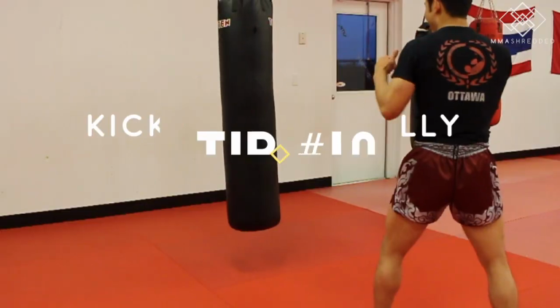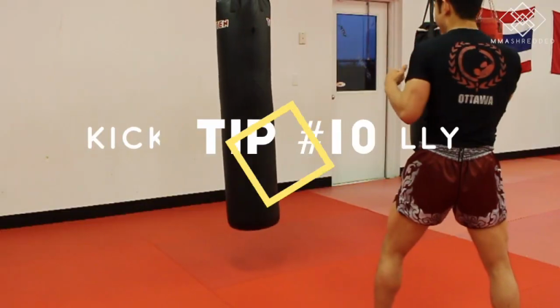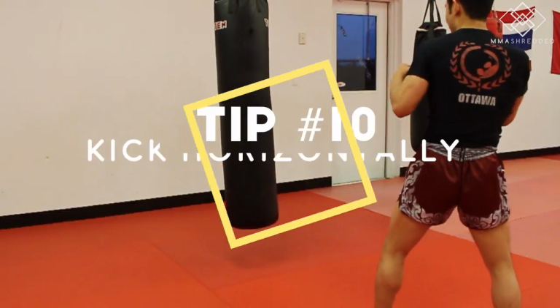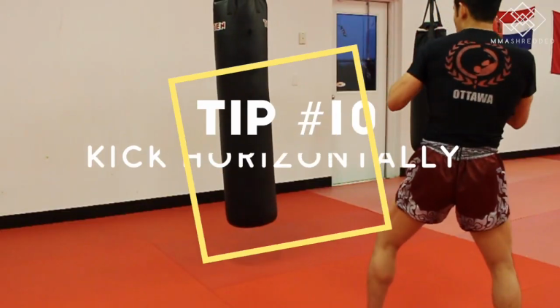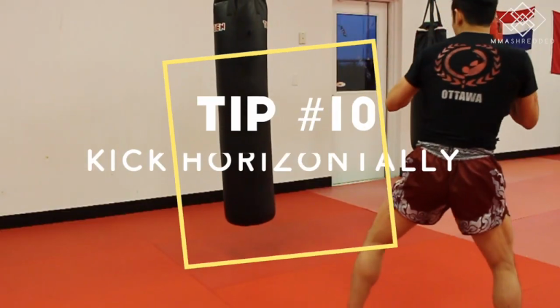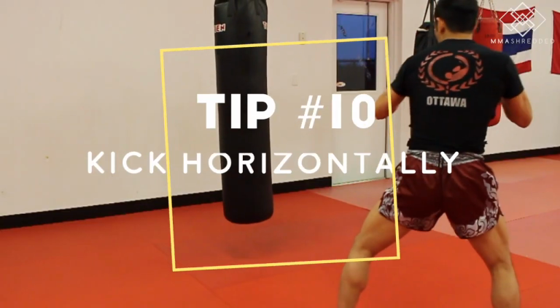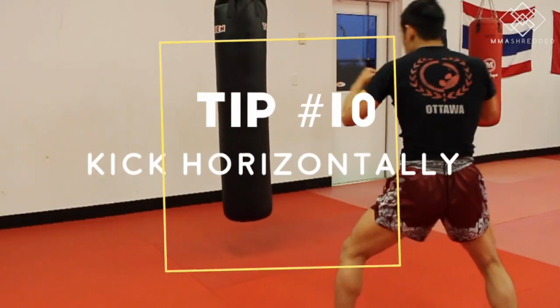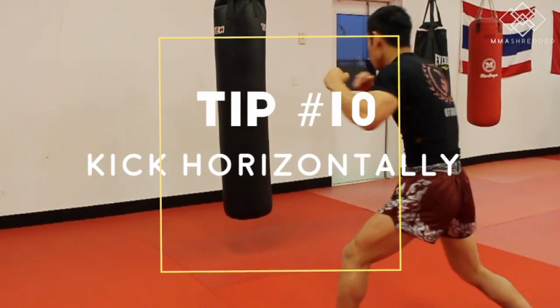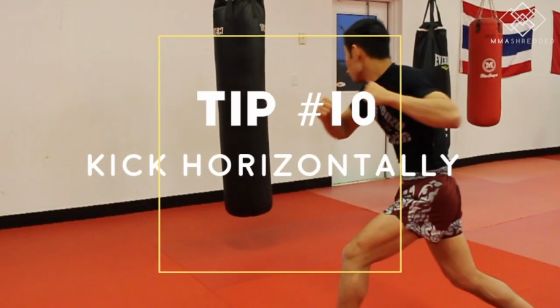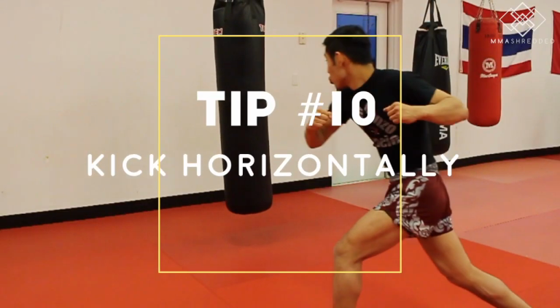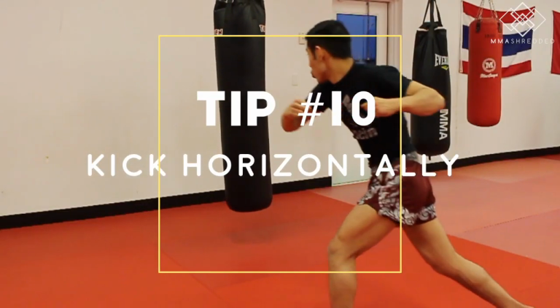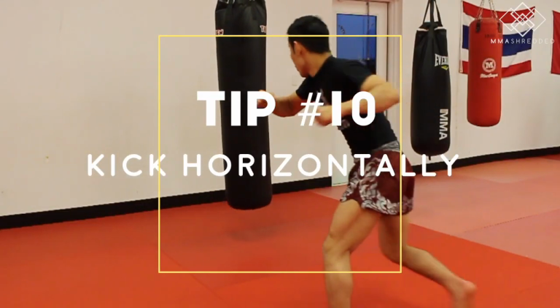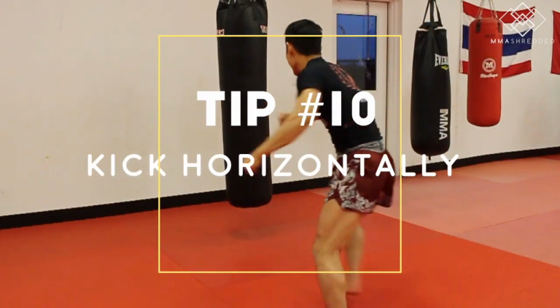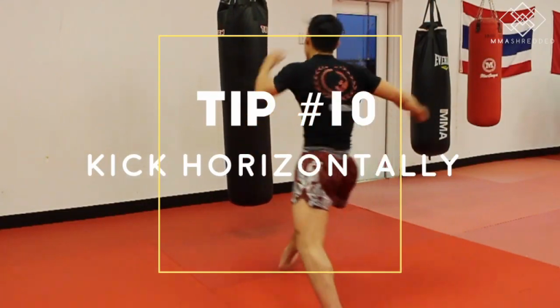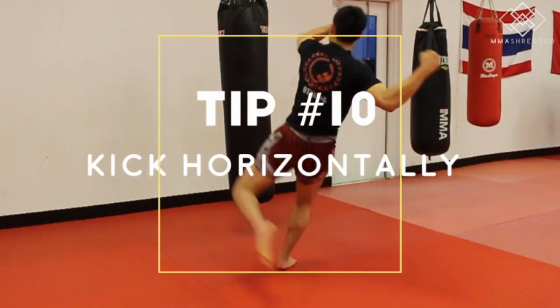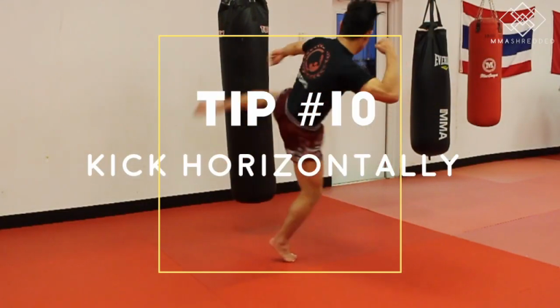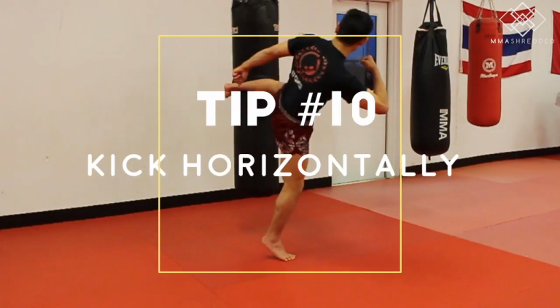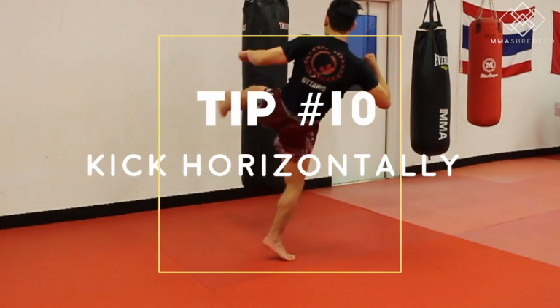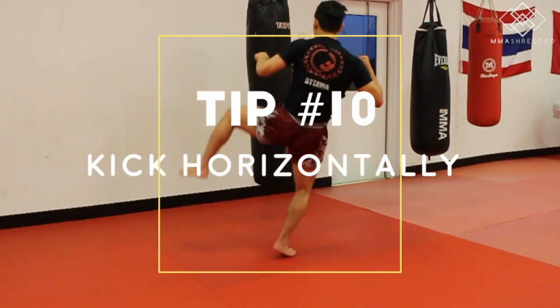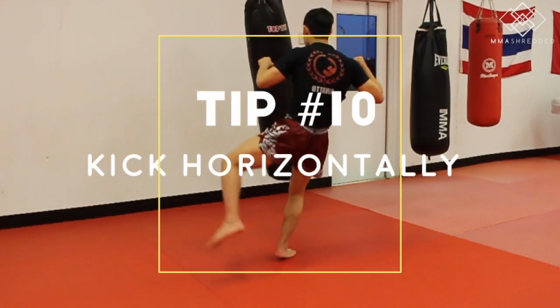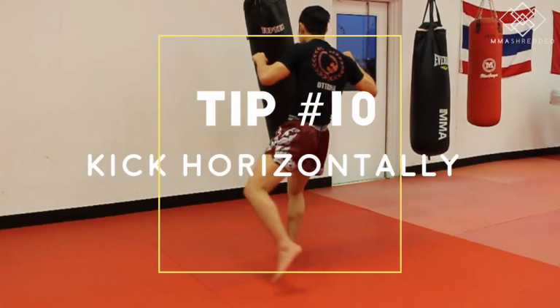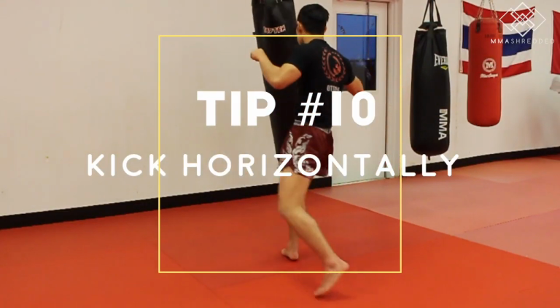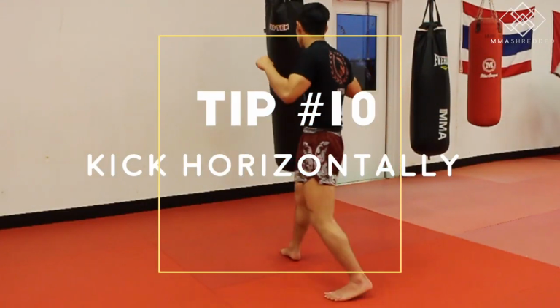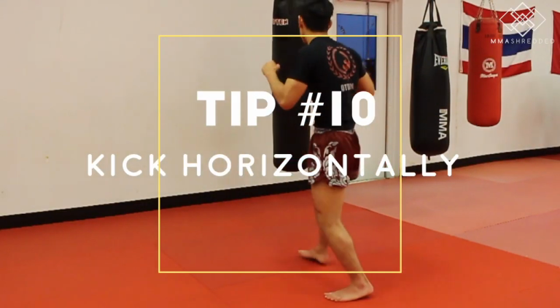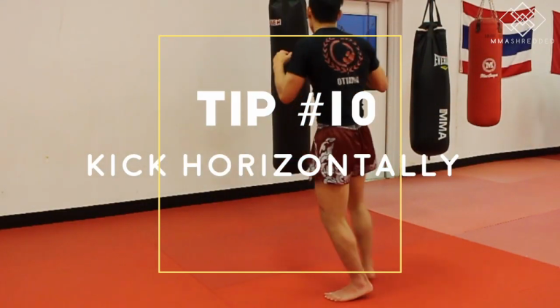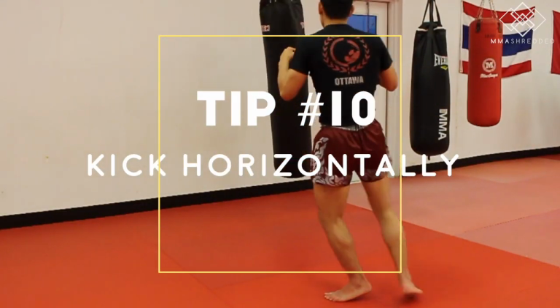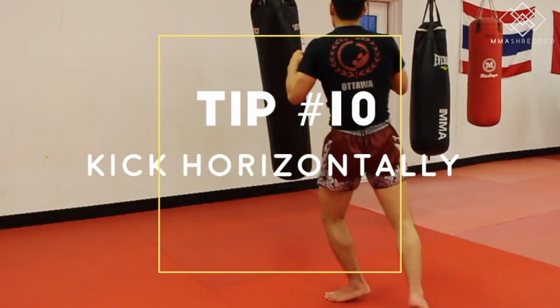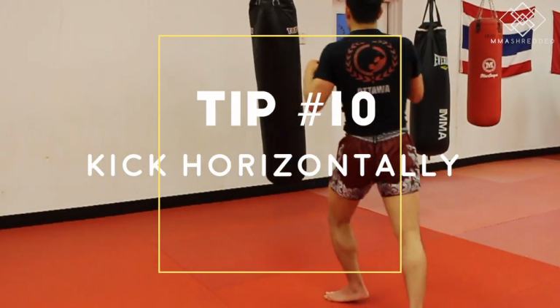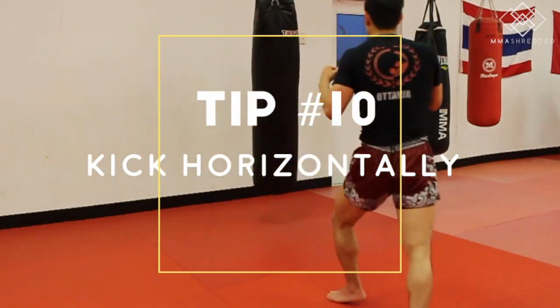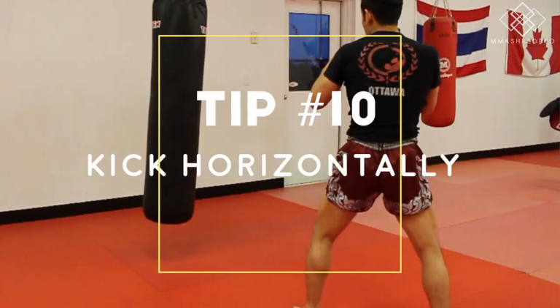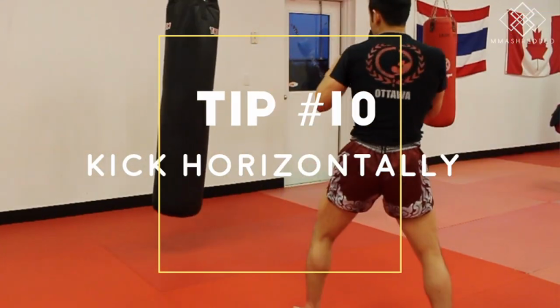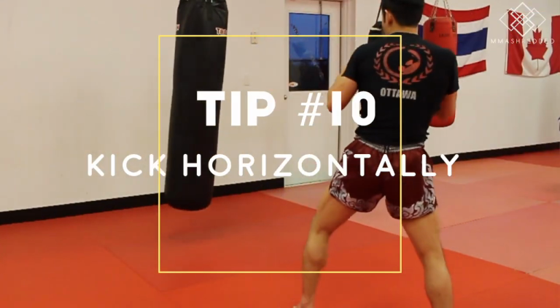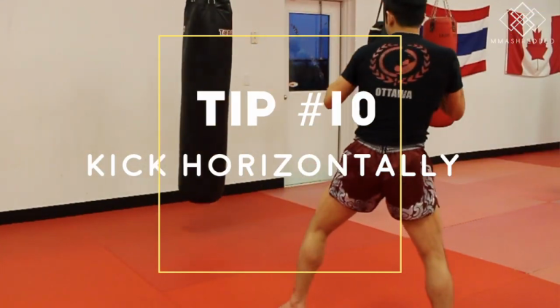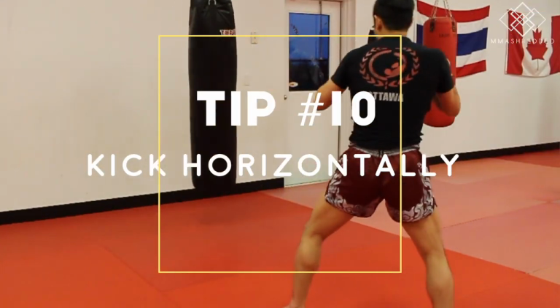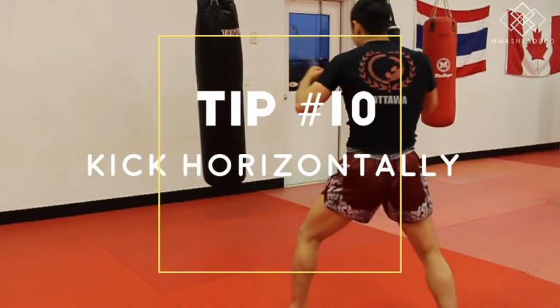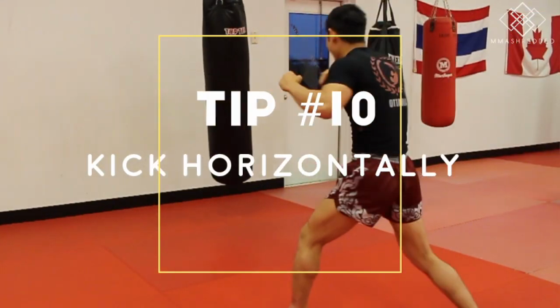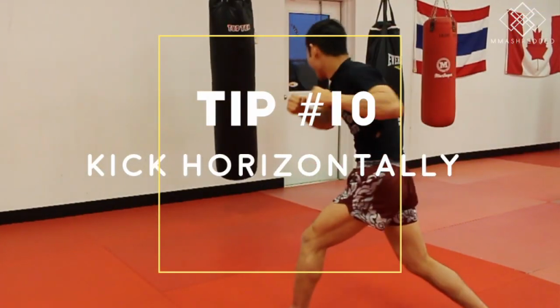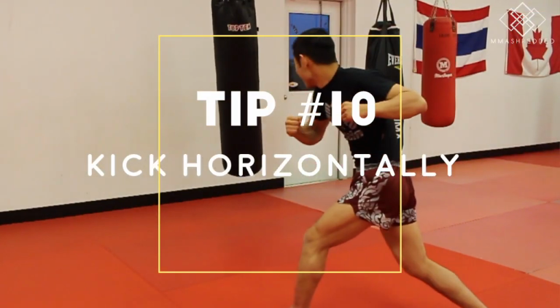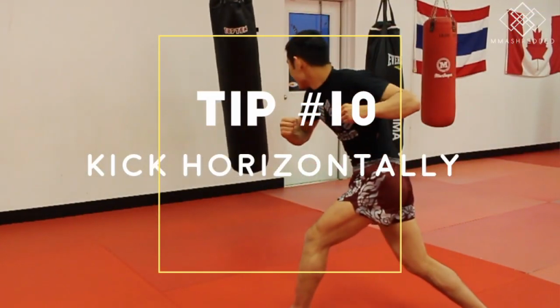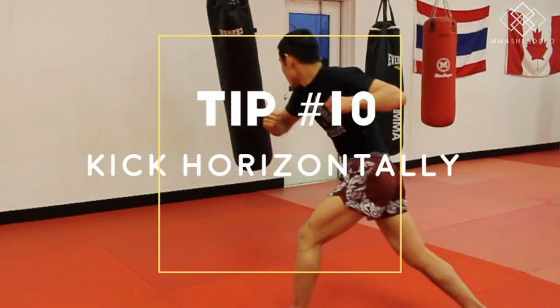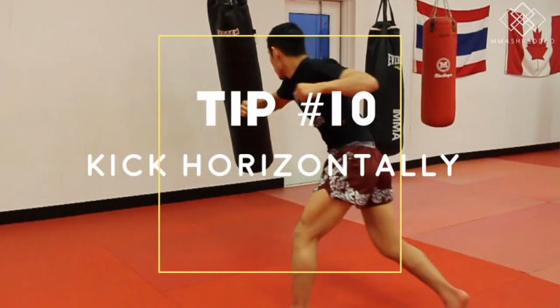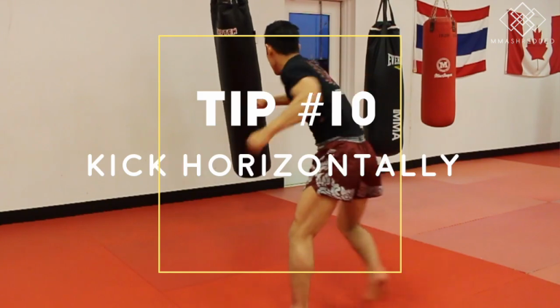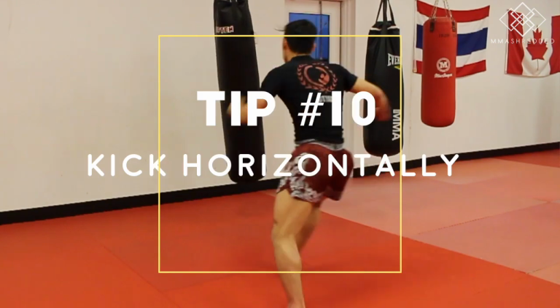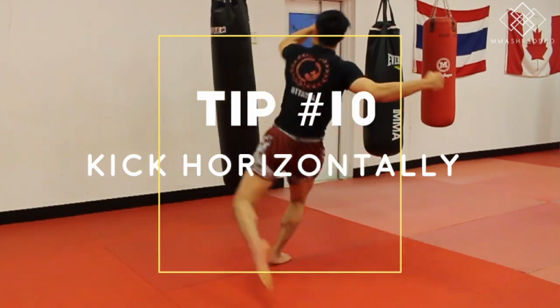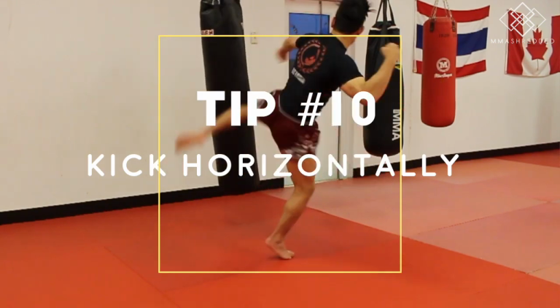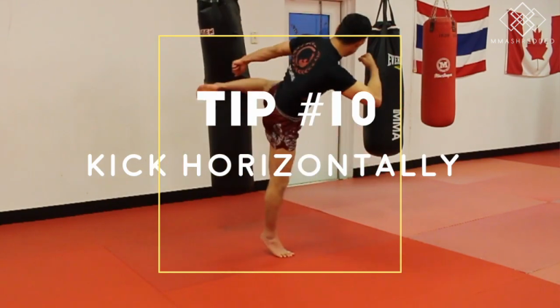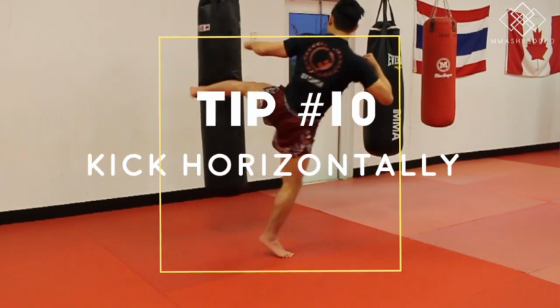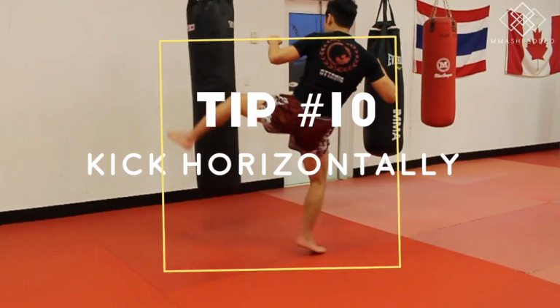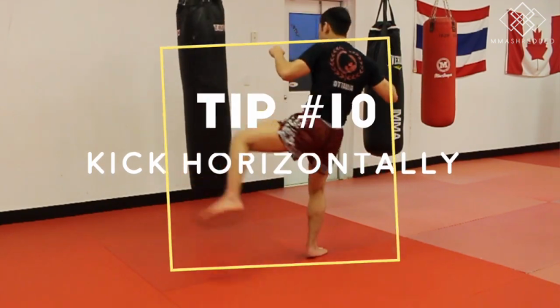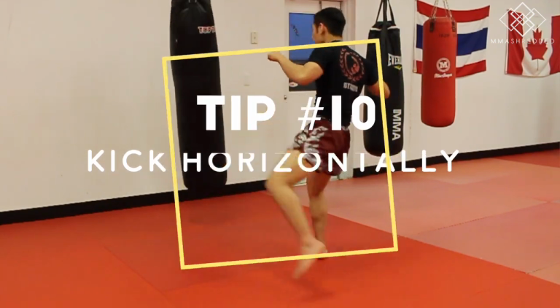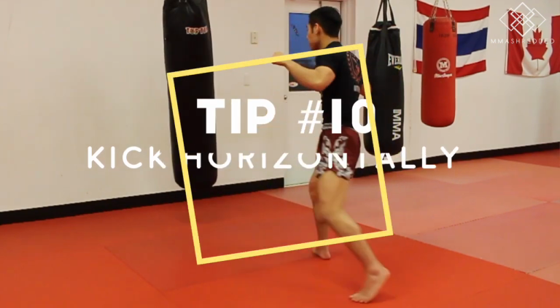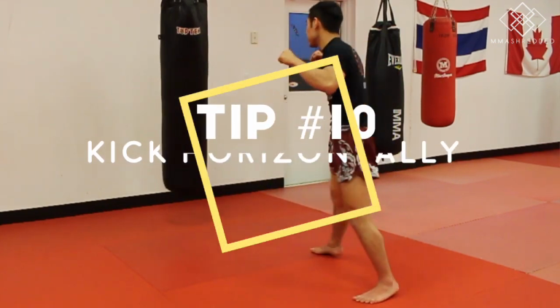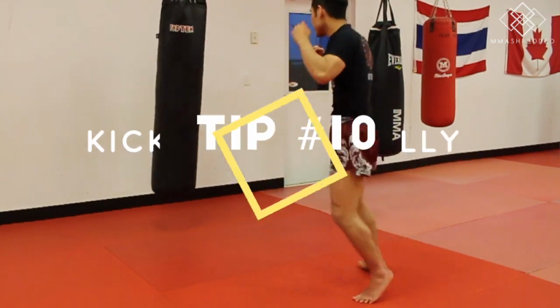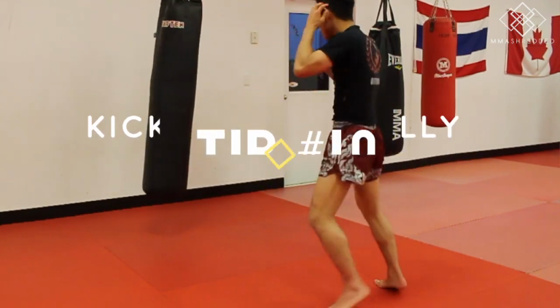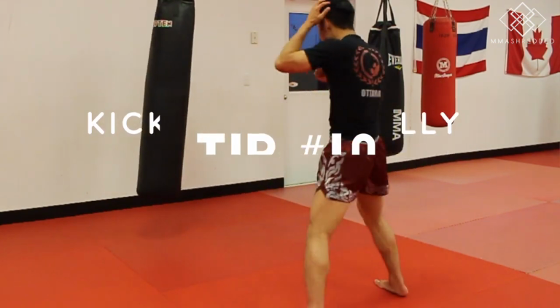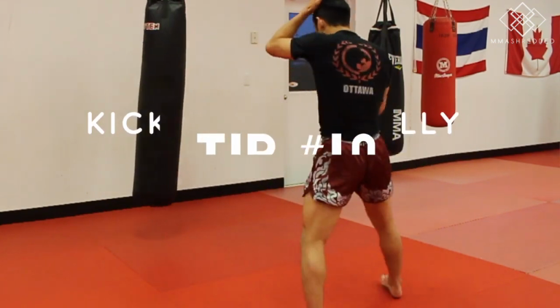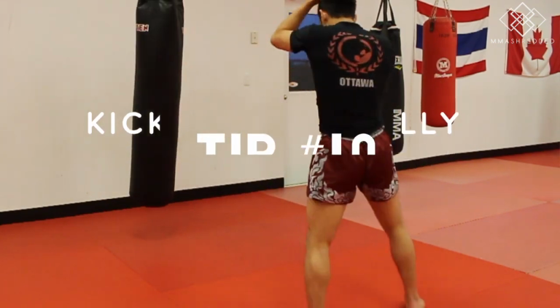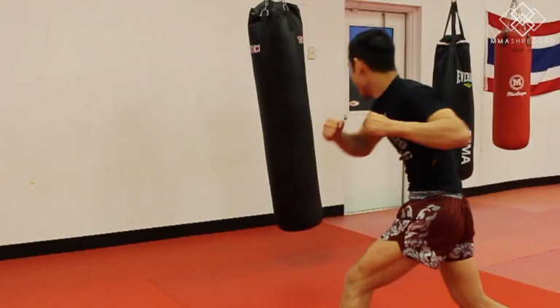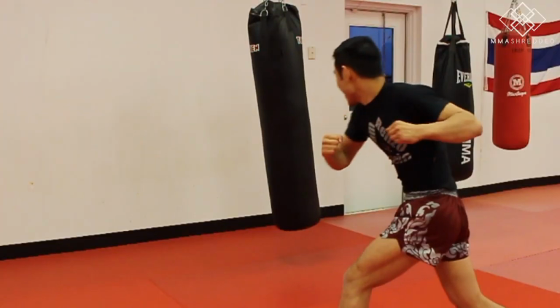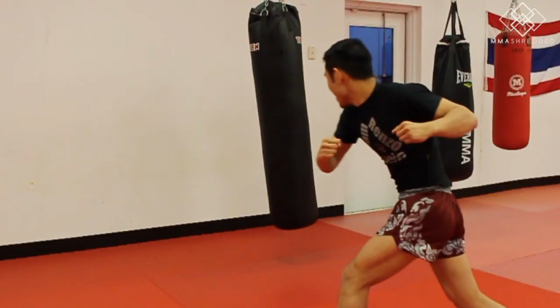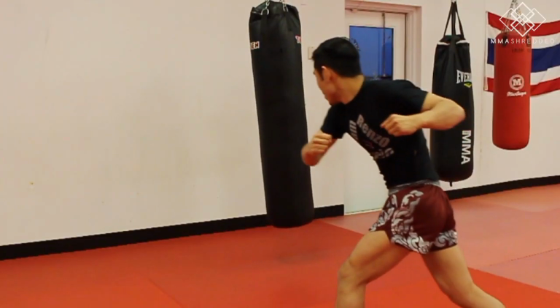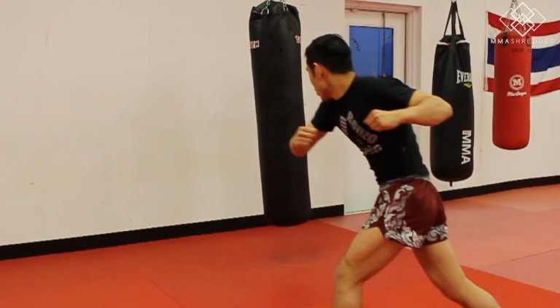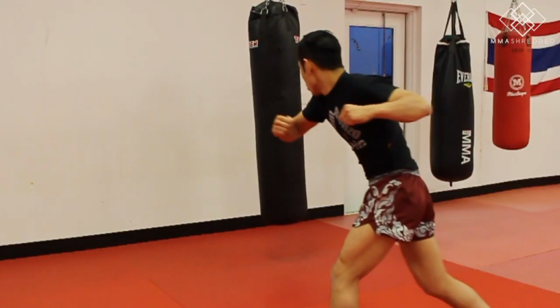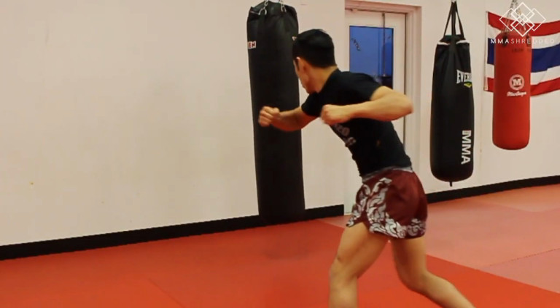Tip ten: kick horizontally for more power, versus kicking vertically which benefits in other ways but not power.